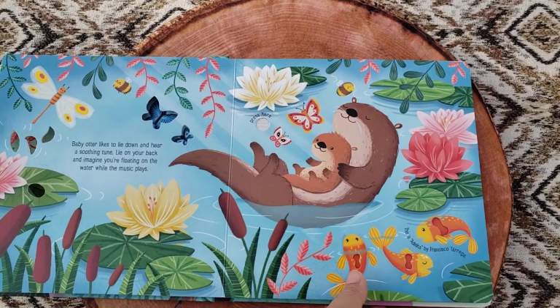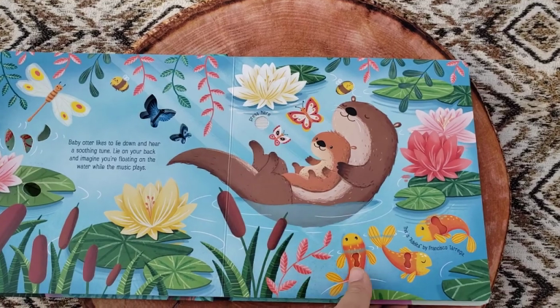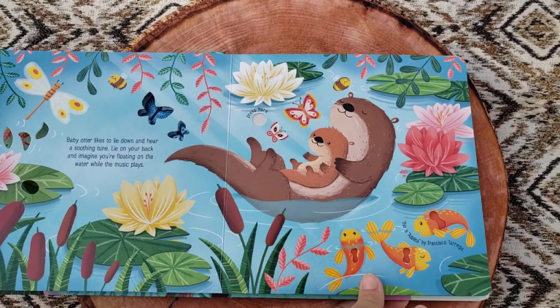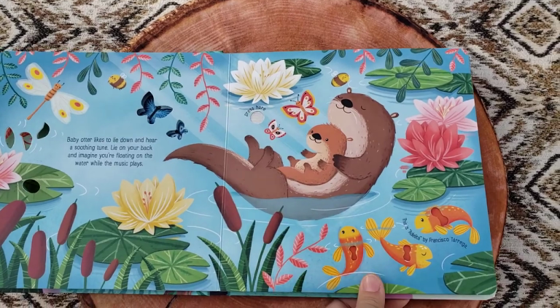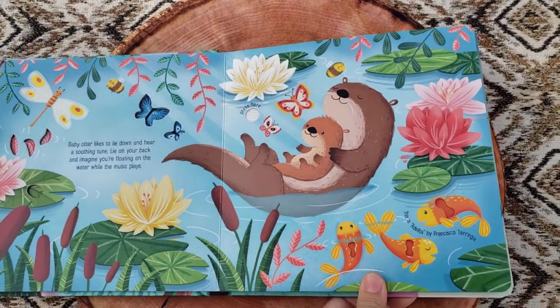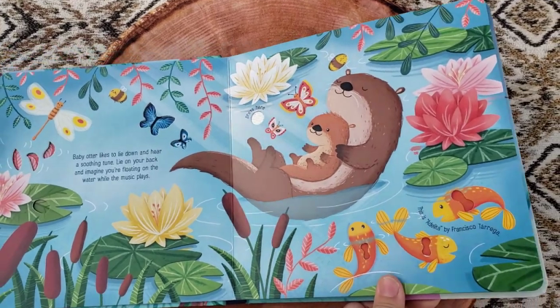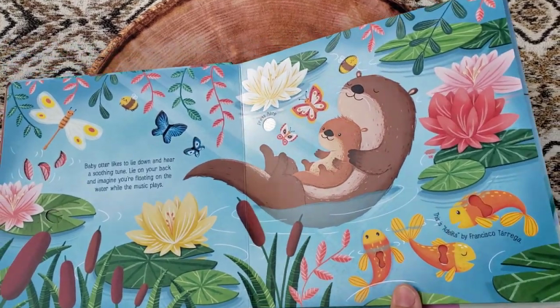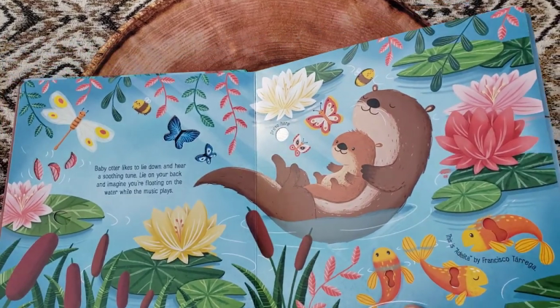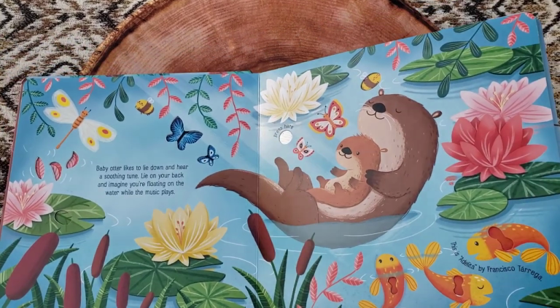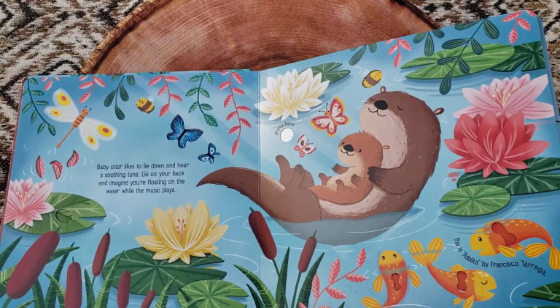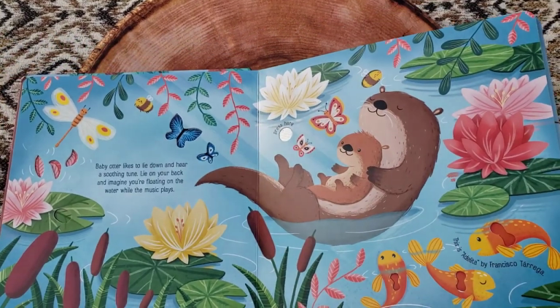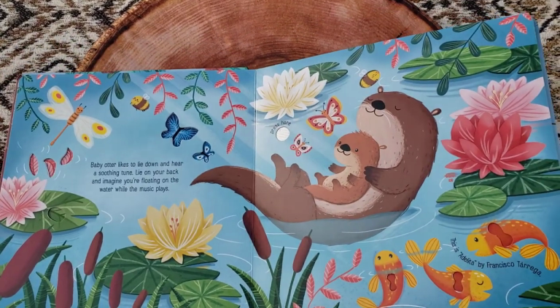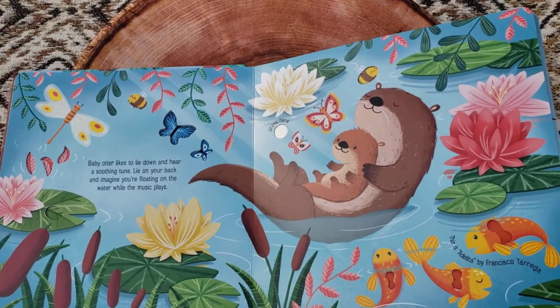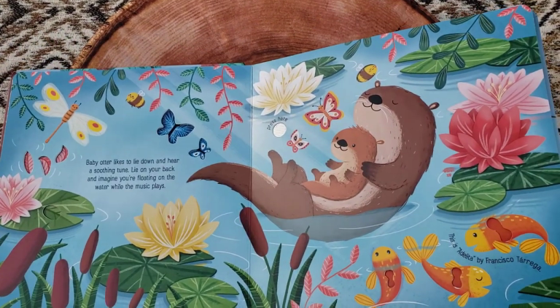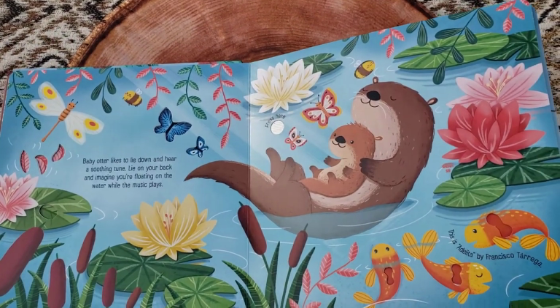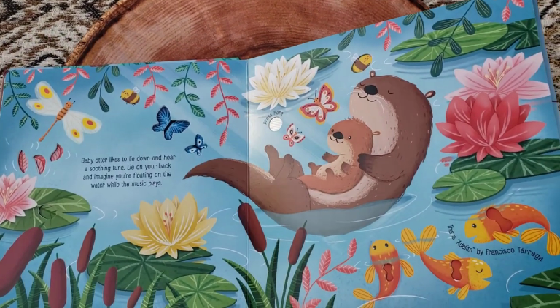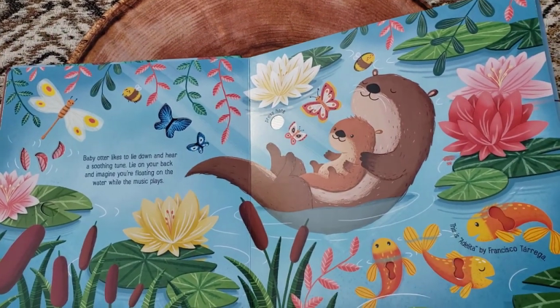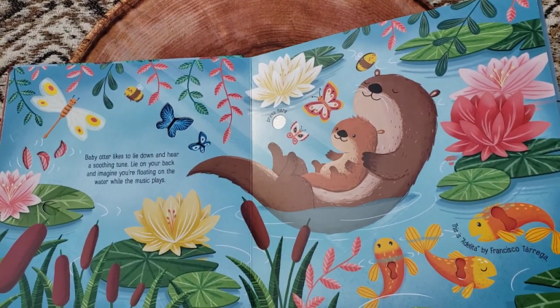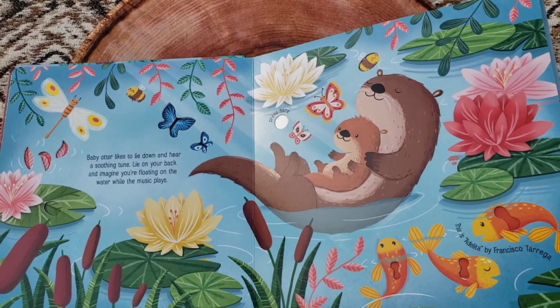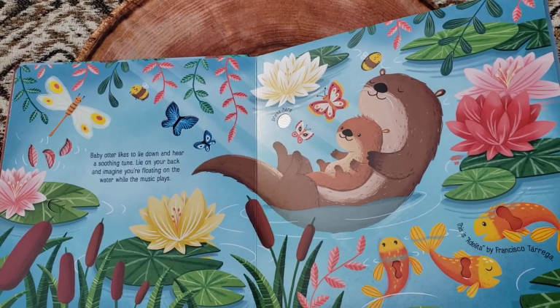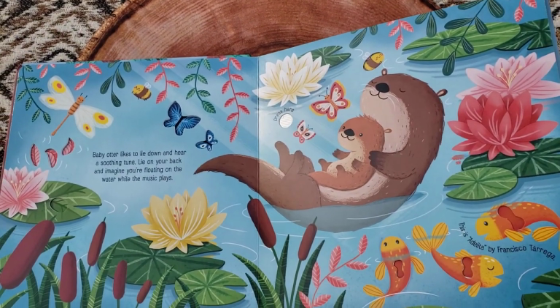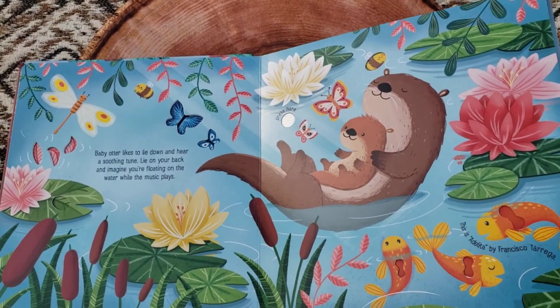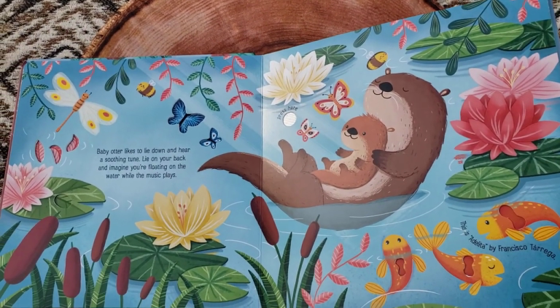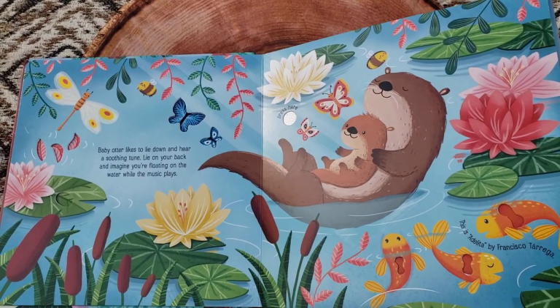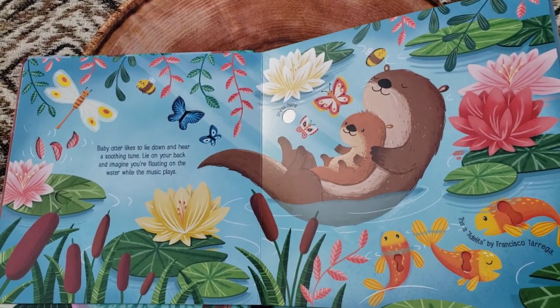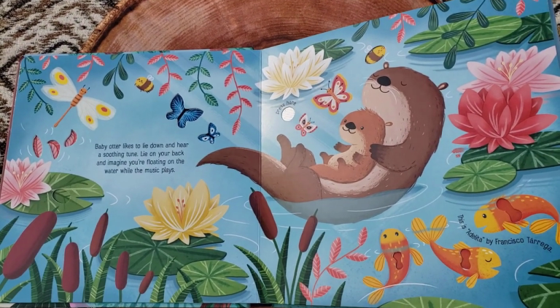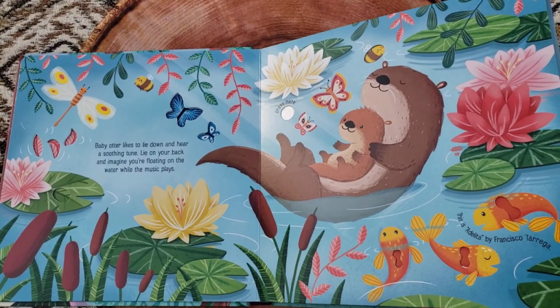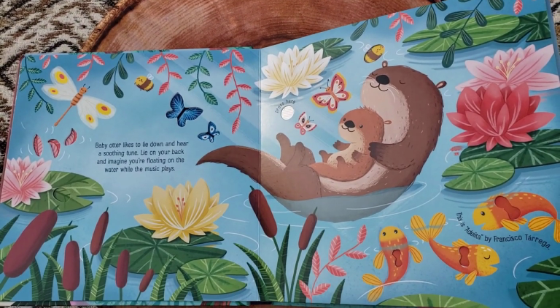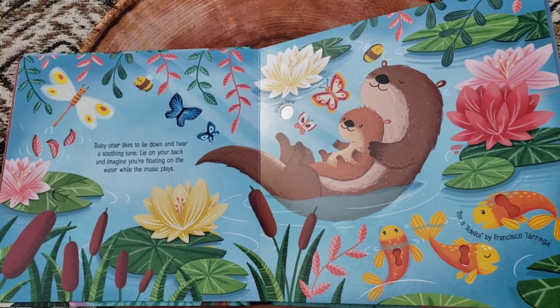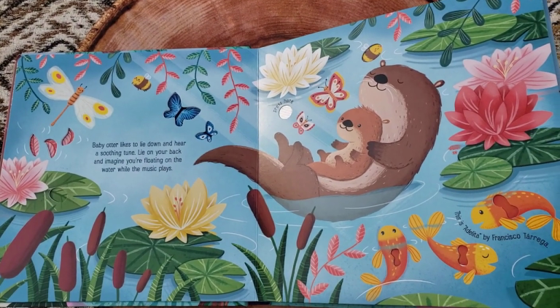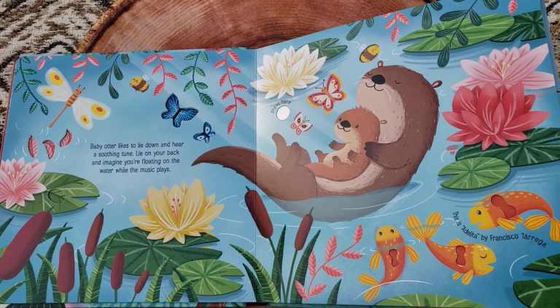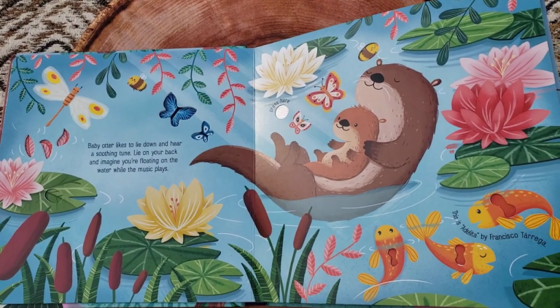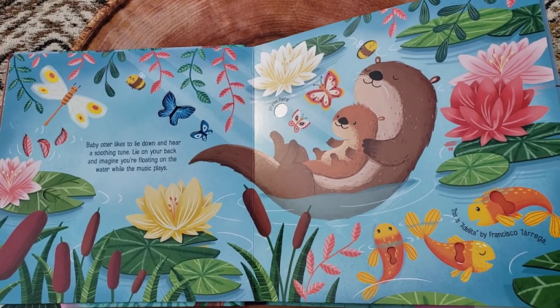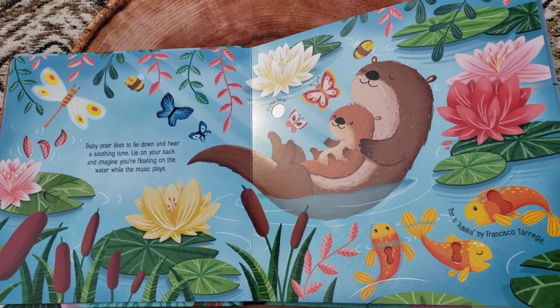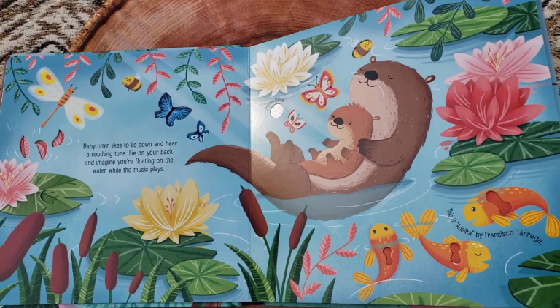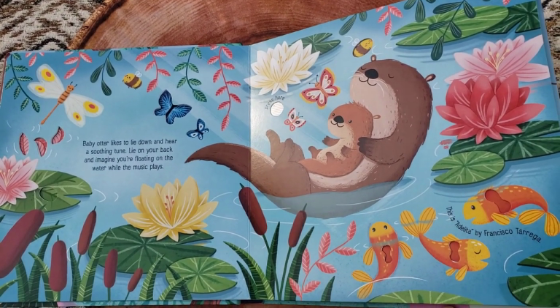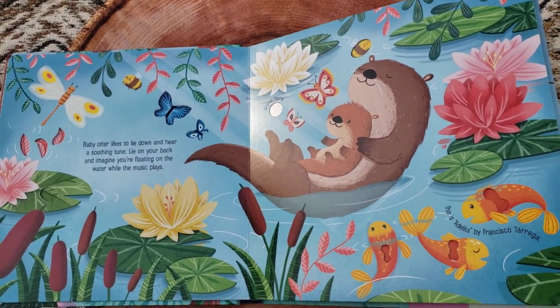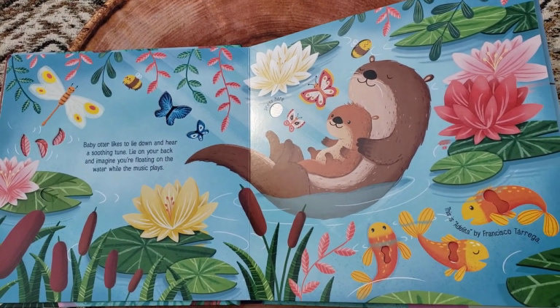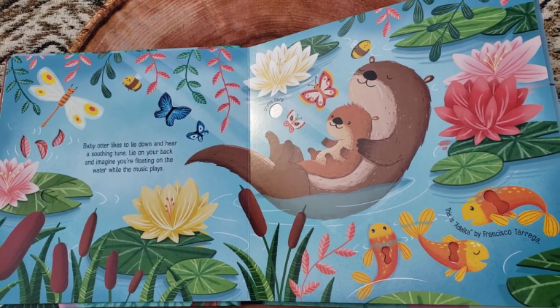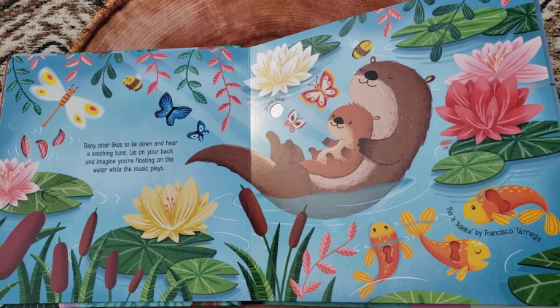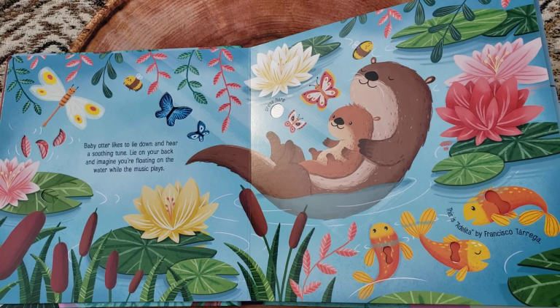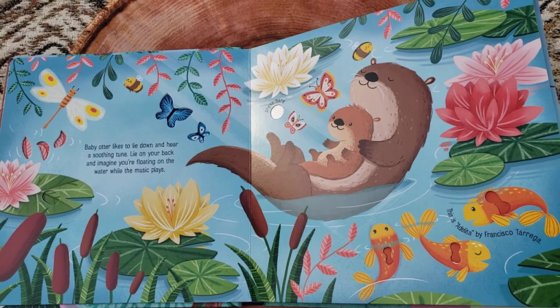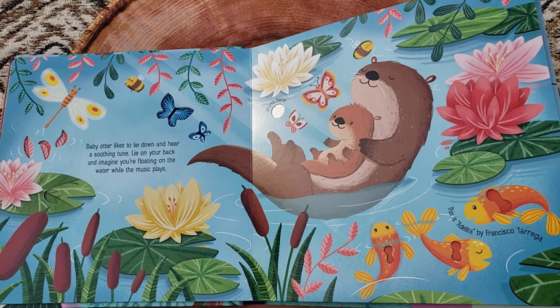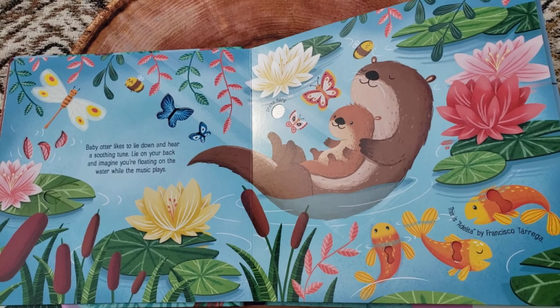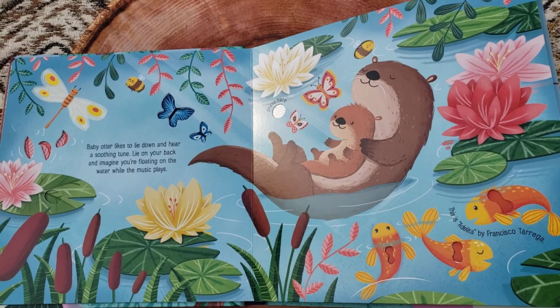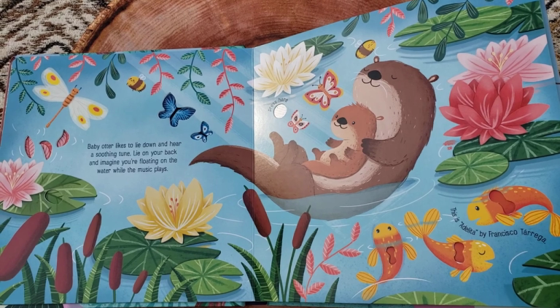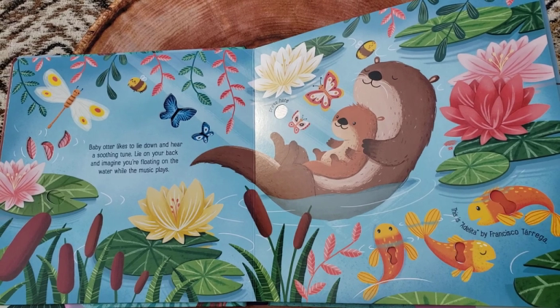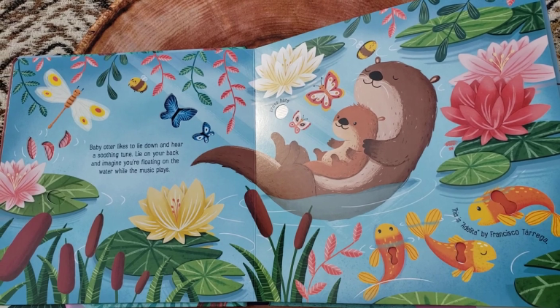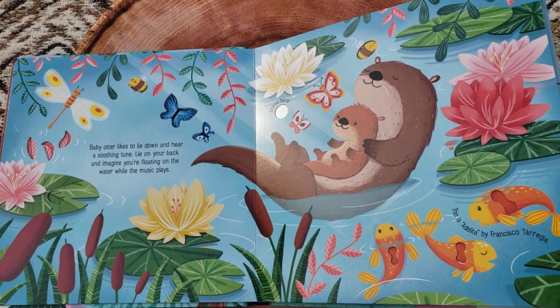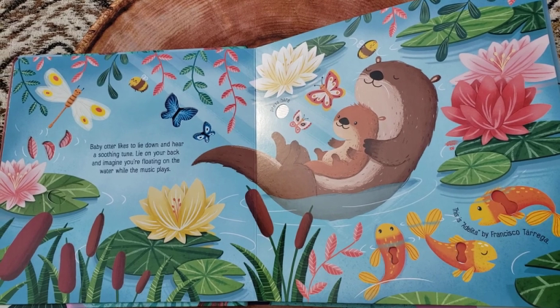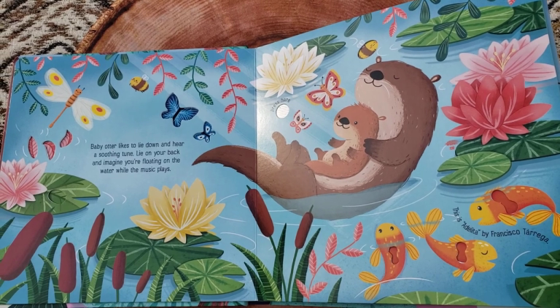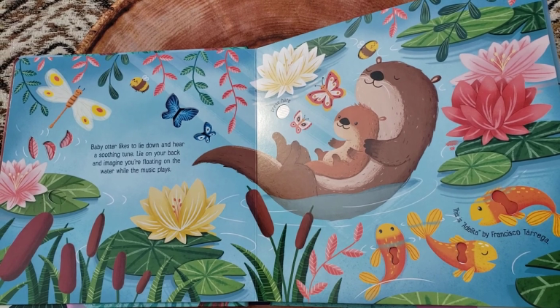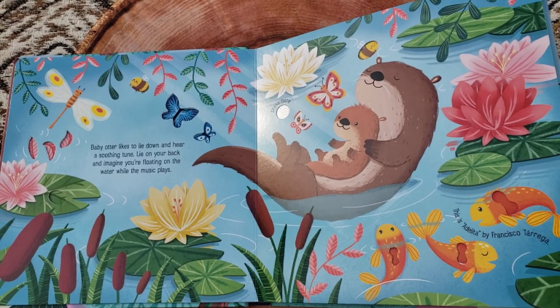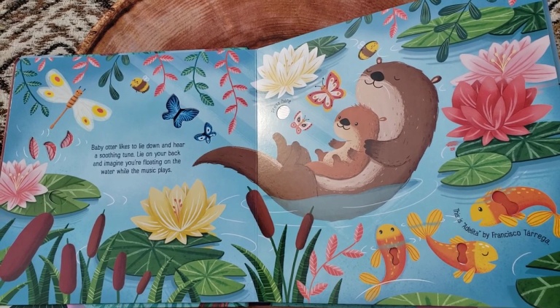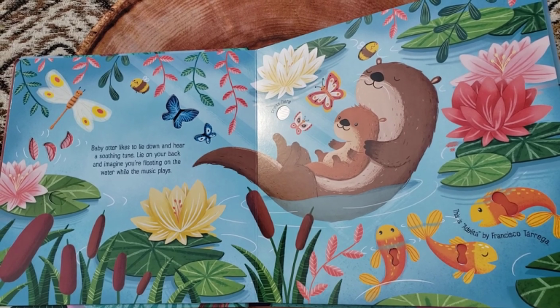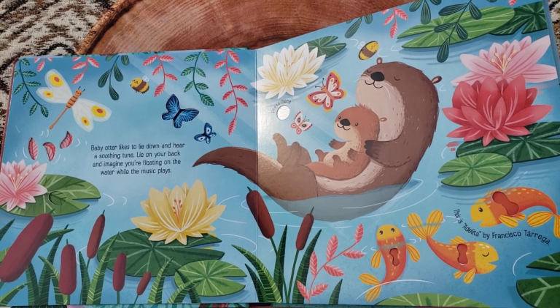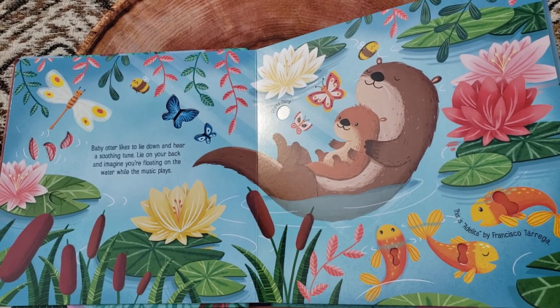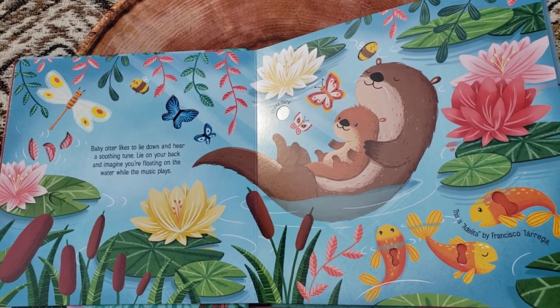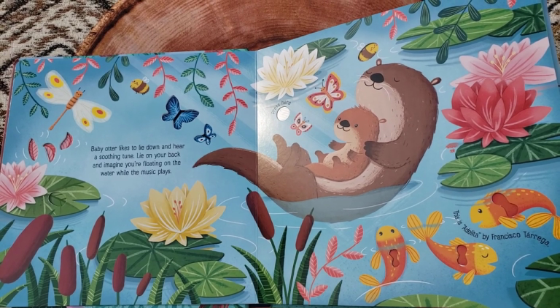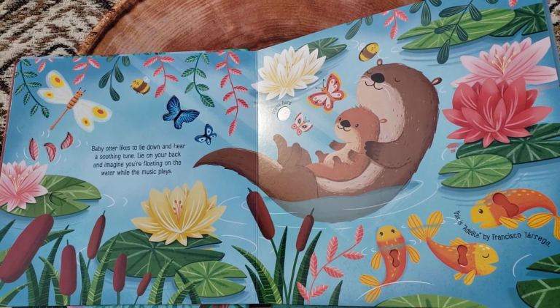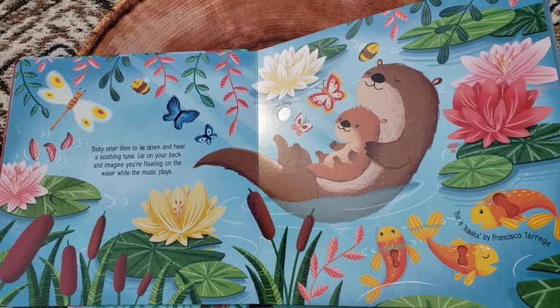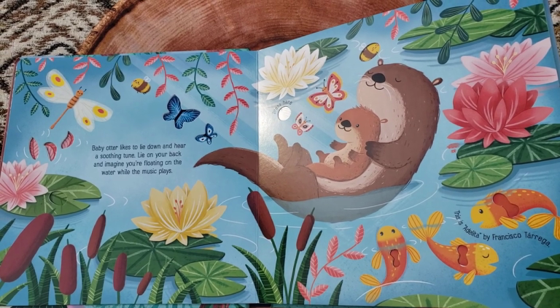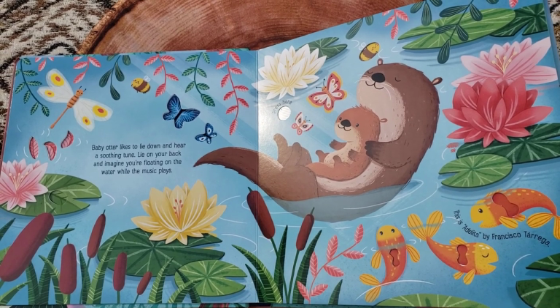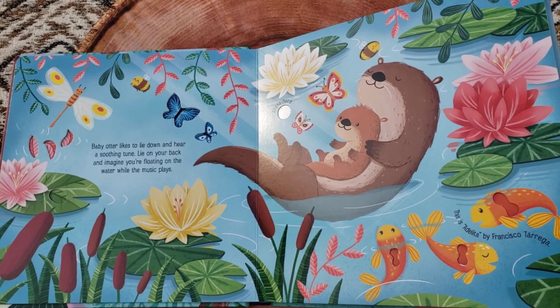Baby Otter likes to lie down and hear a soothing tune. Lie on your back and imagine you're floating on the water while the music plays.